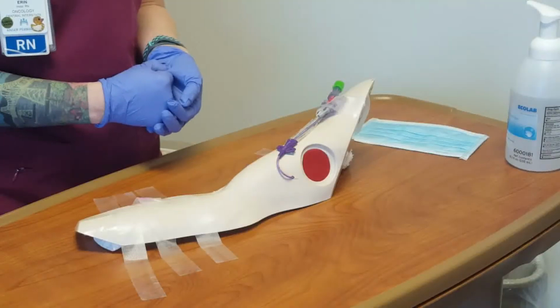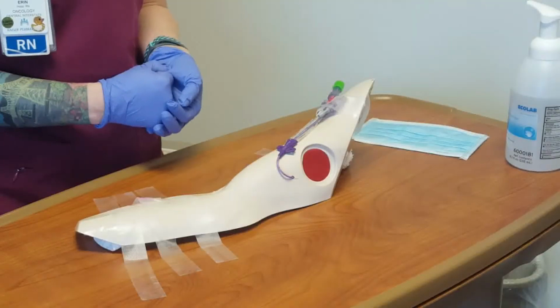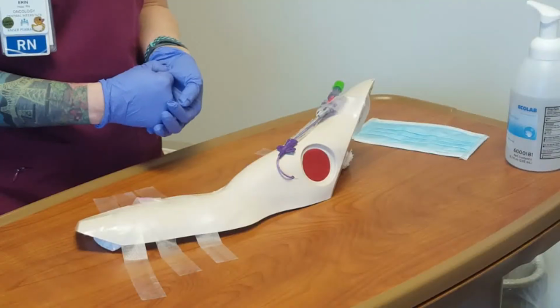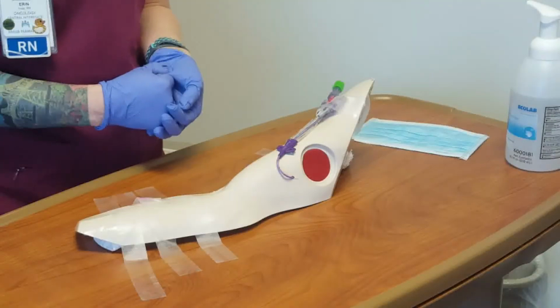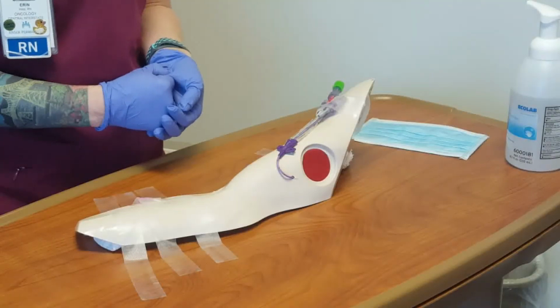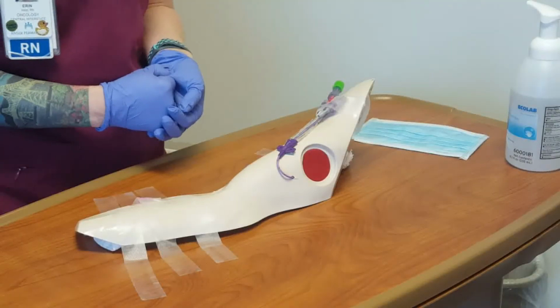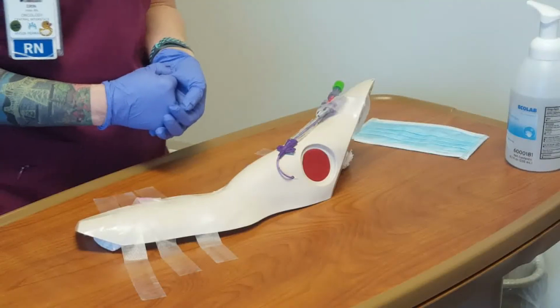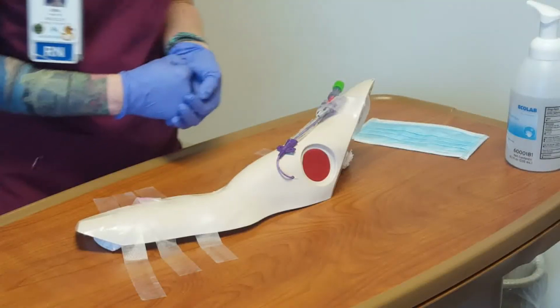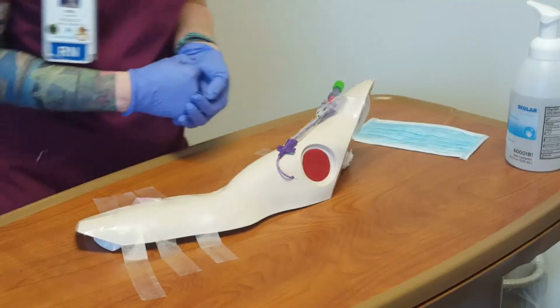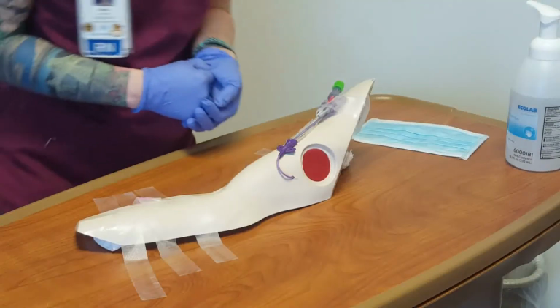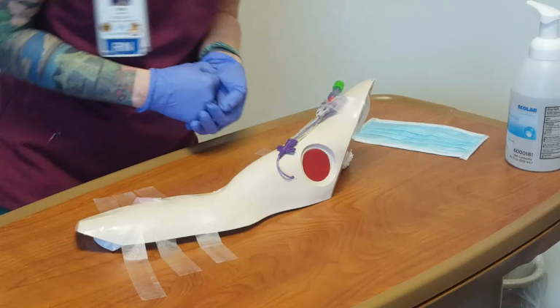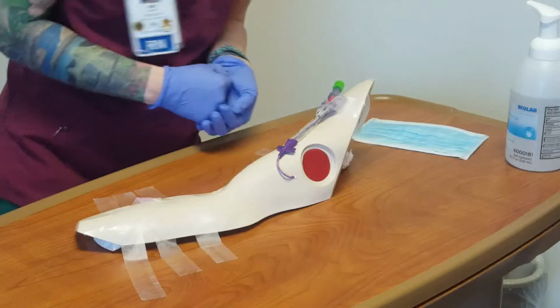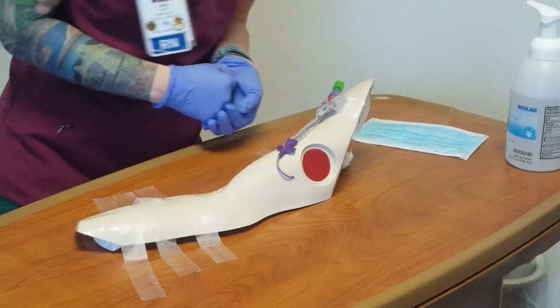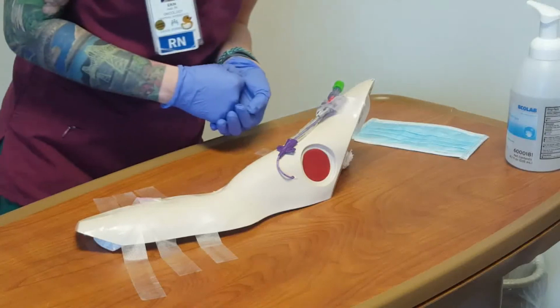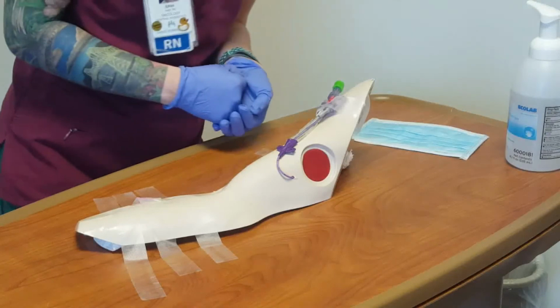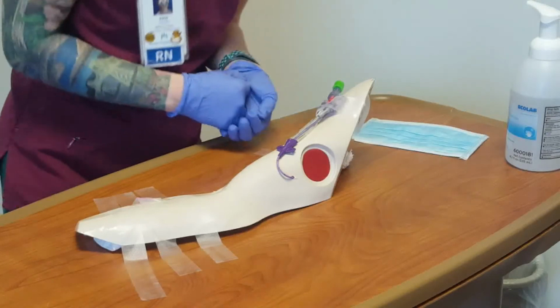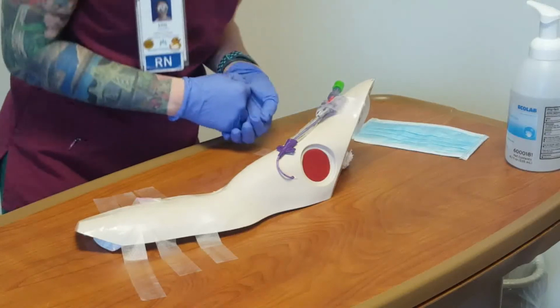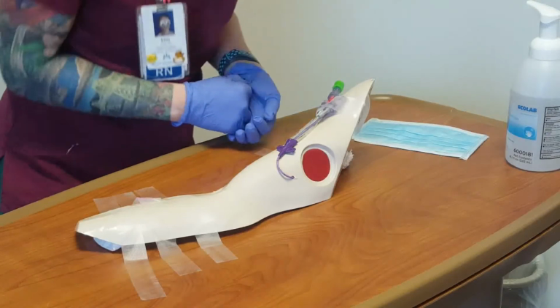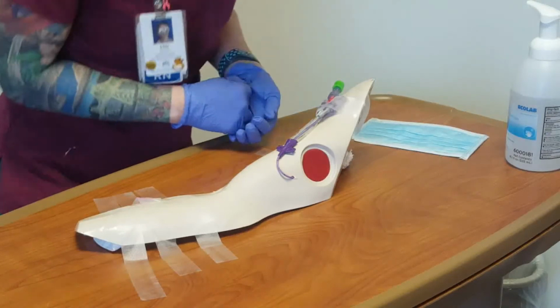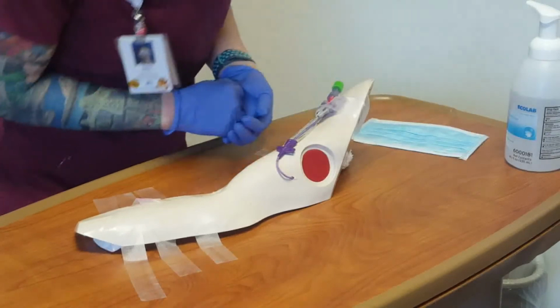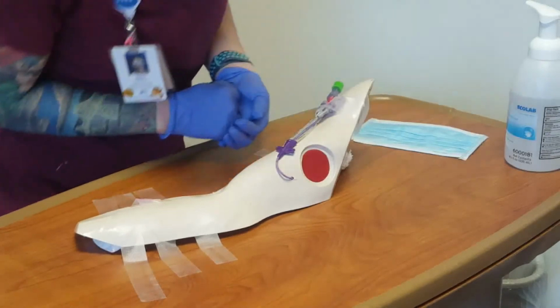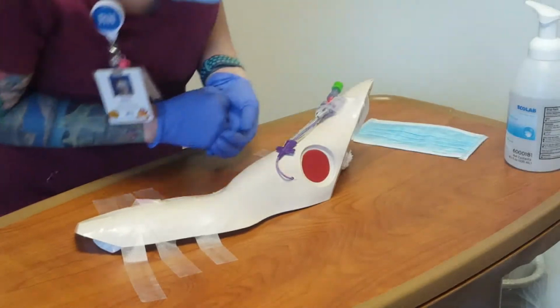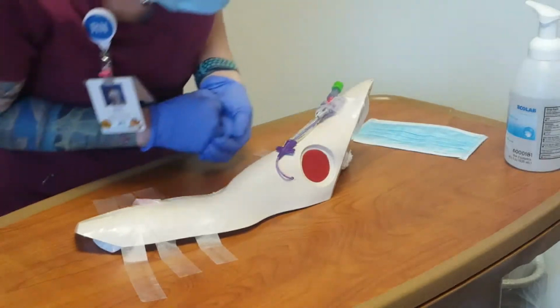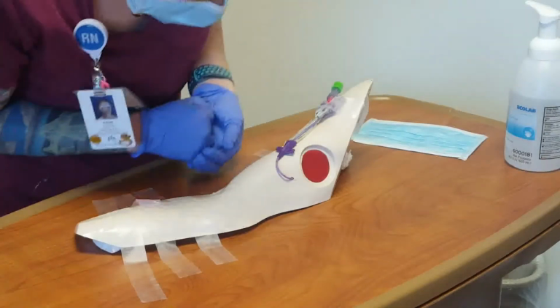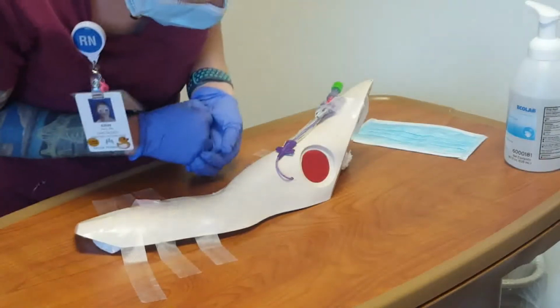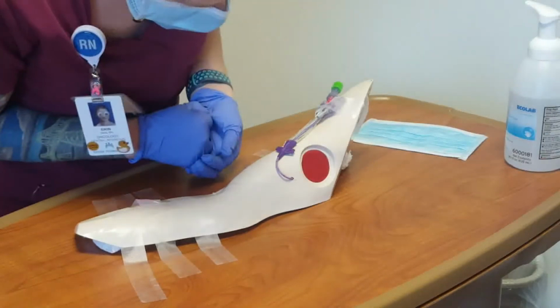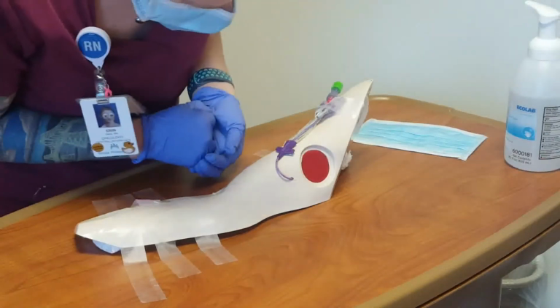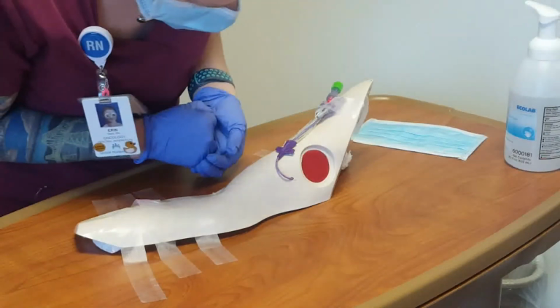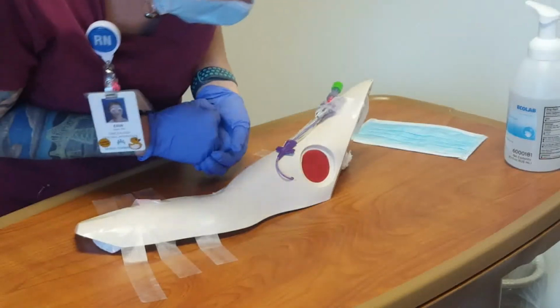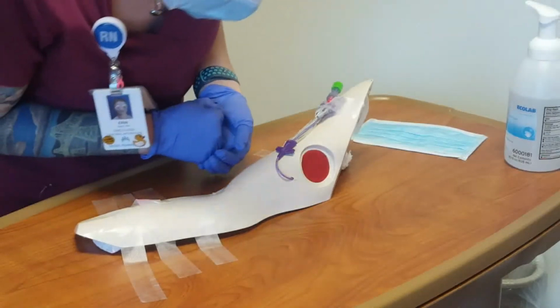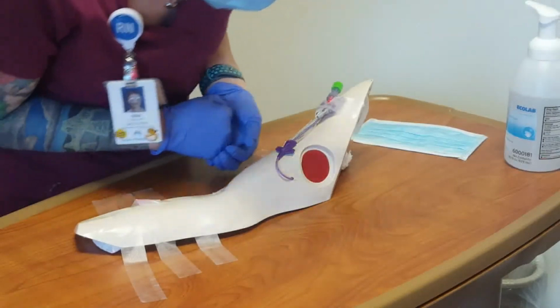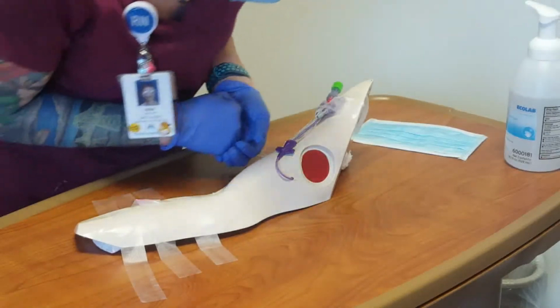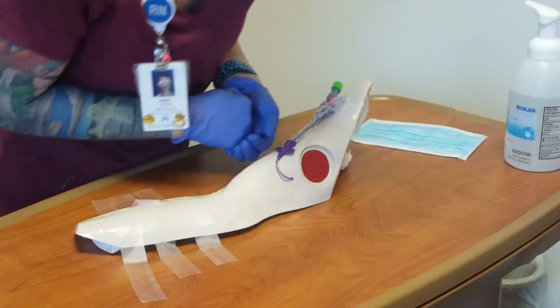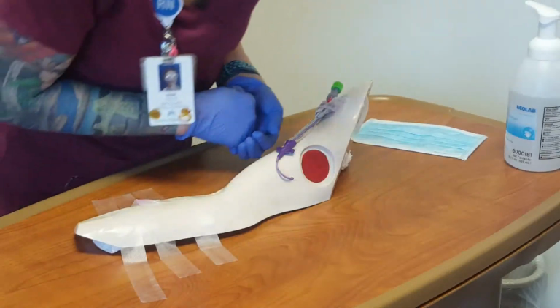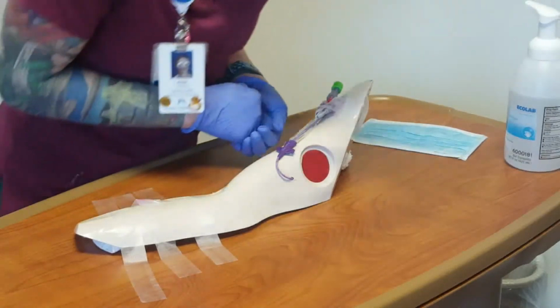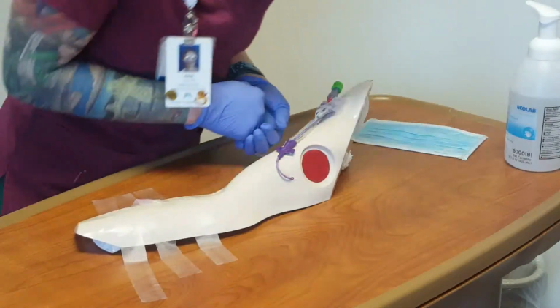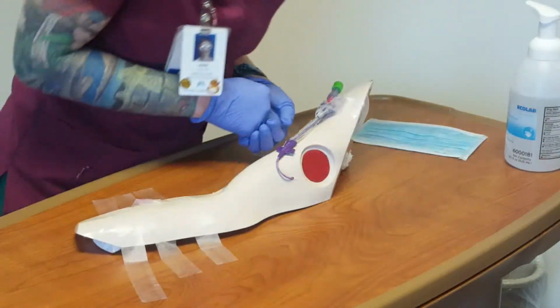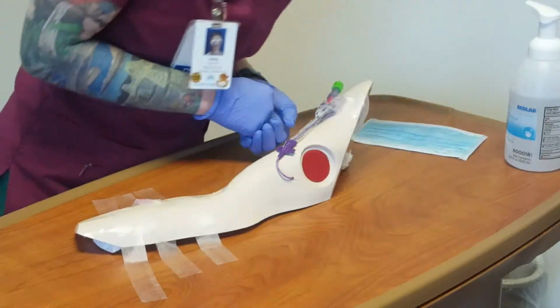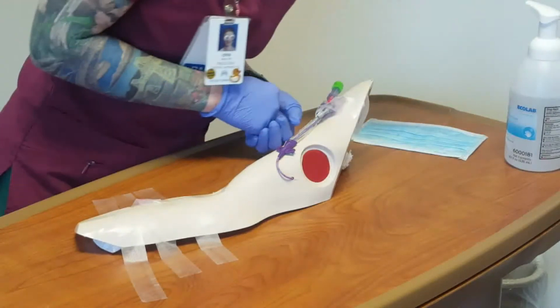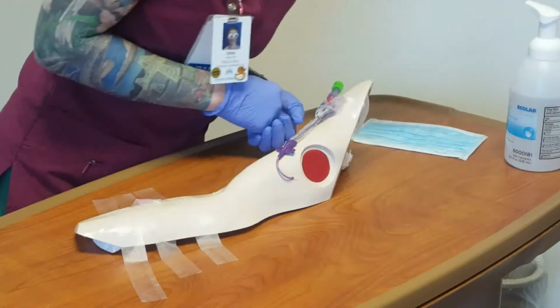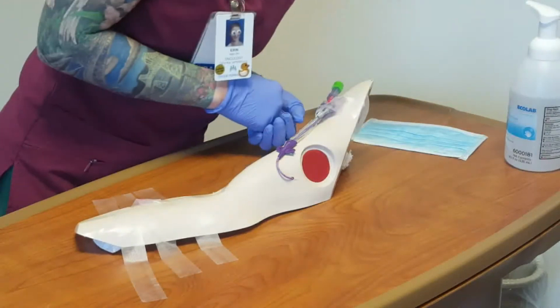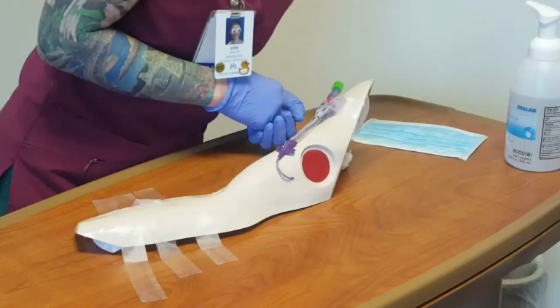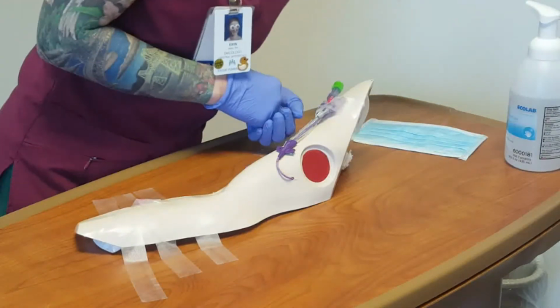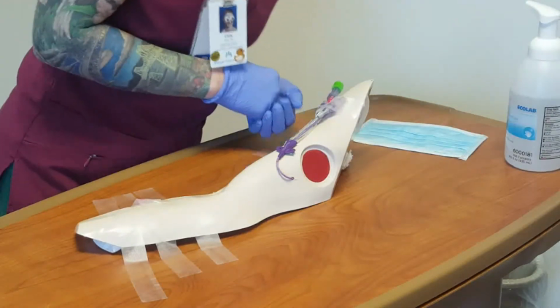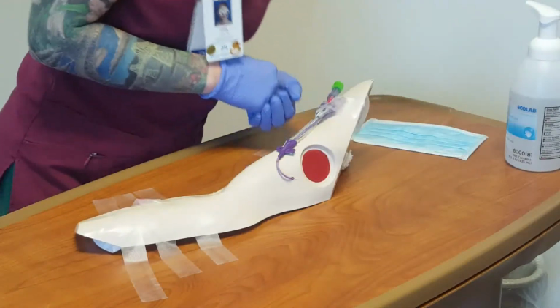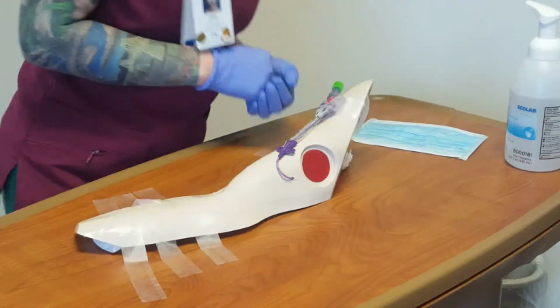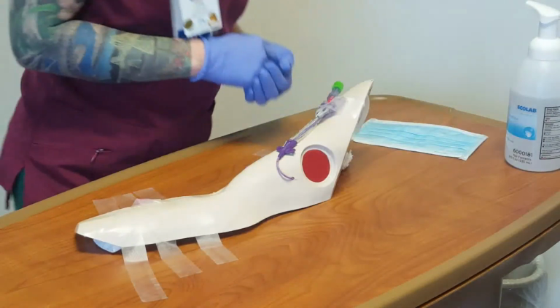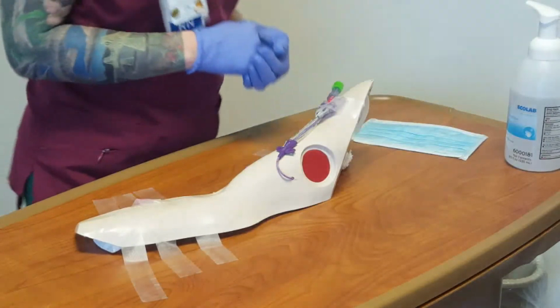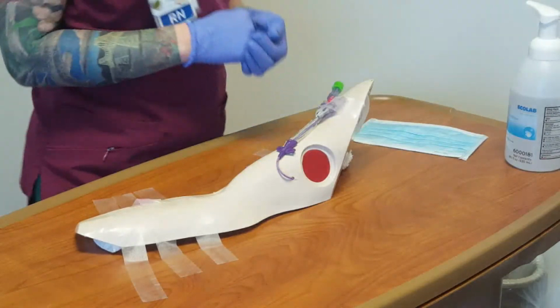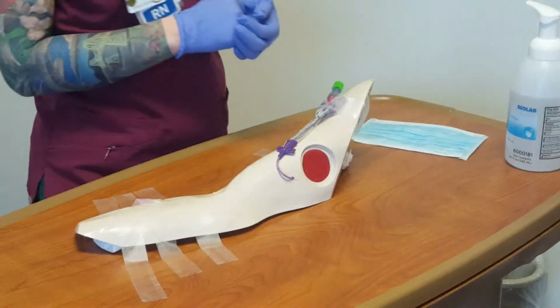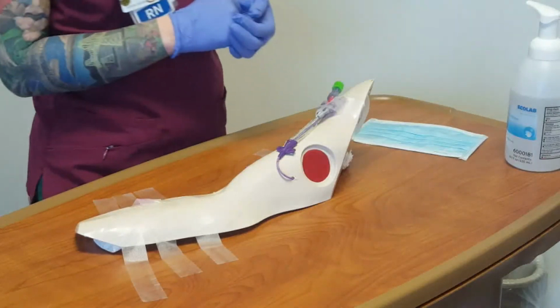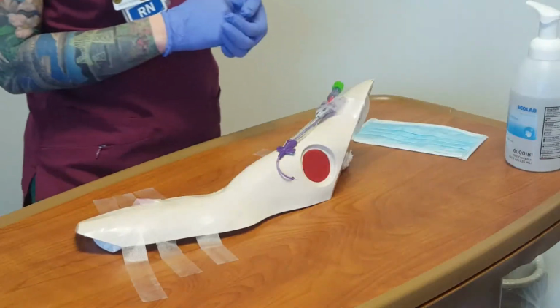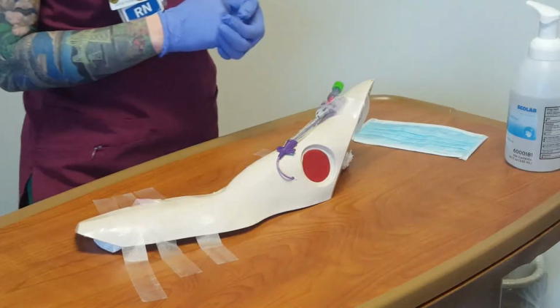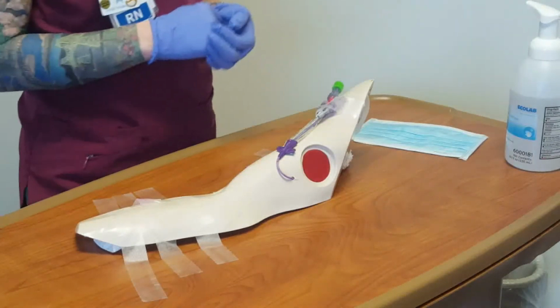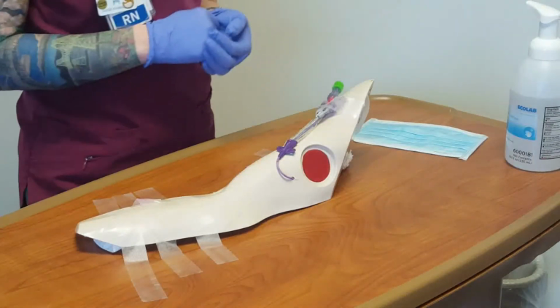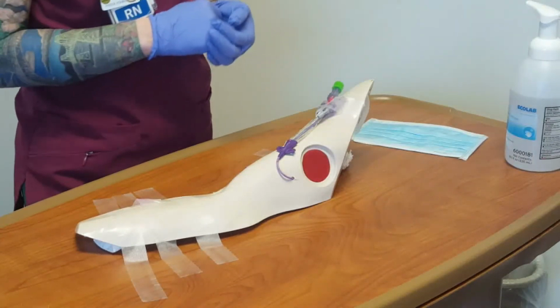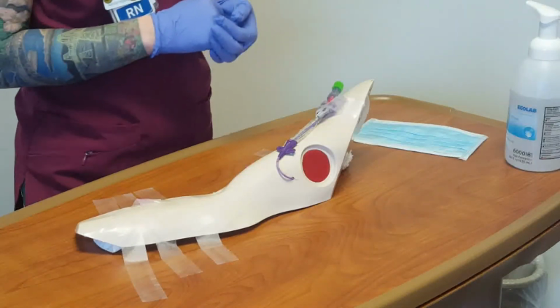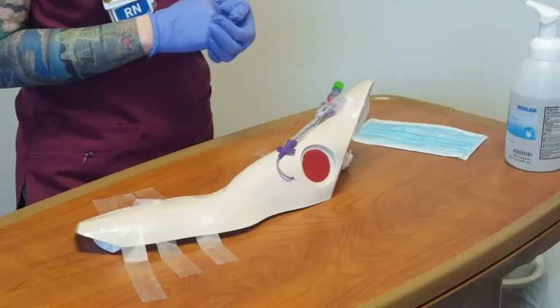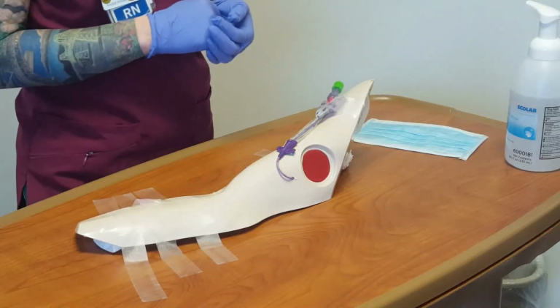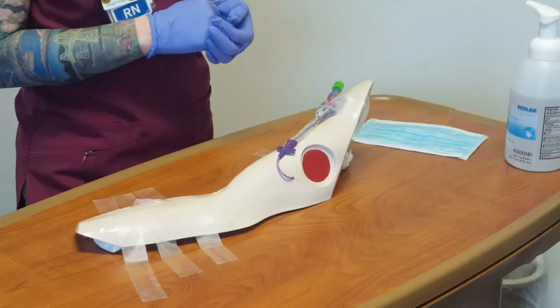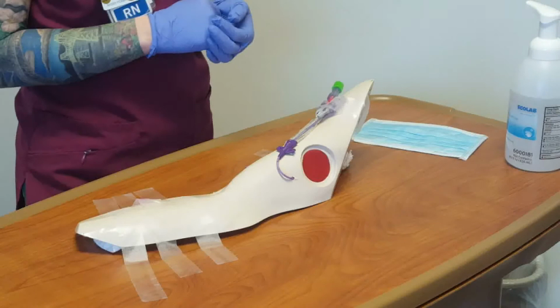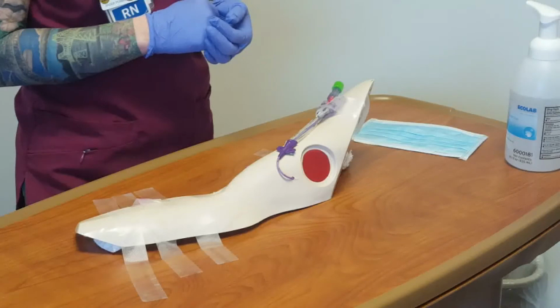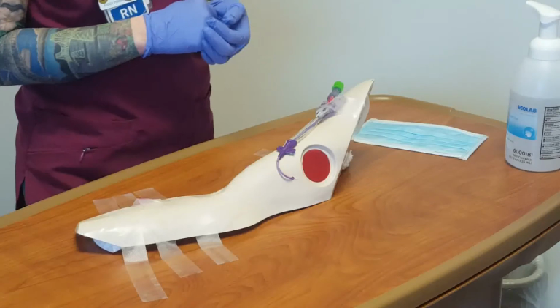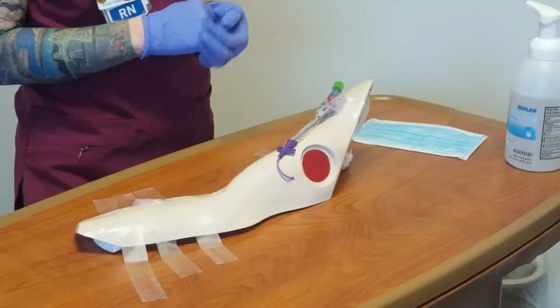Inspect the site for redness, swelling, and discharge. Remove gloves and perform hand hygiene.